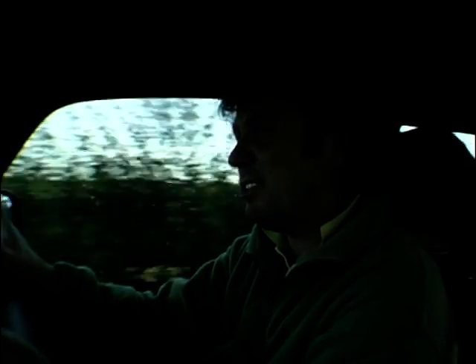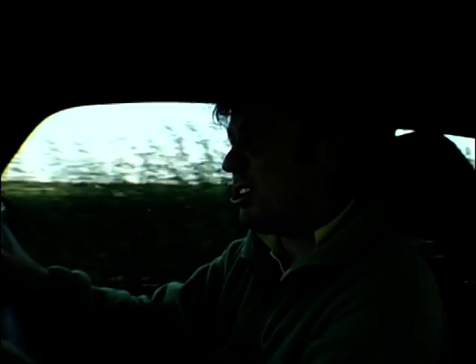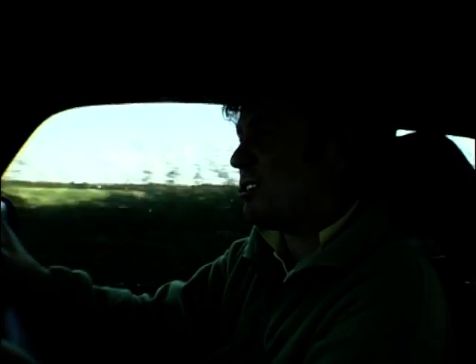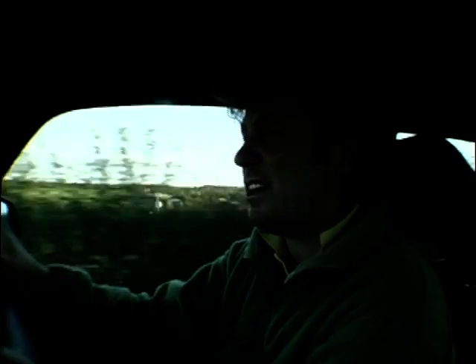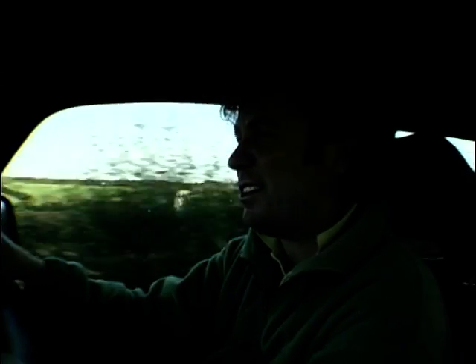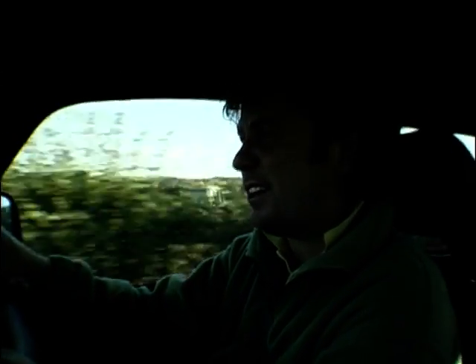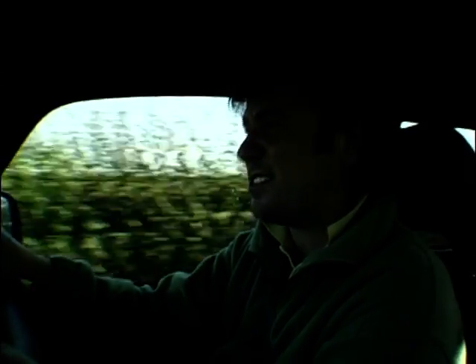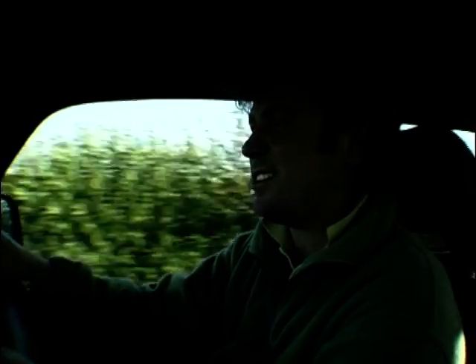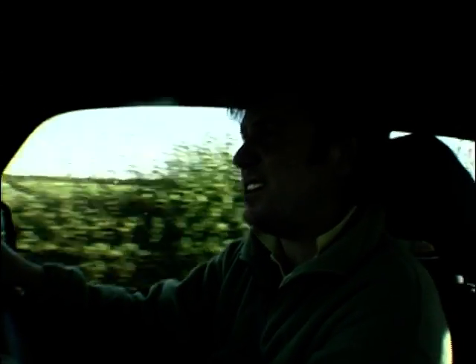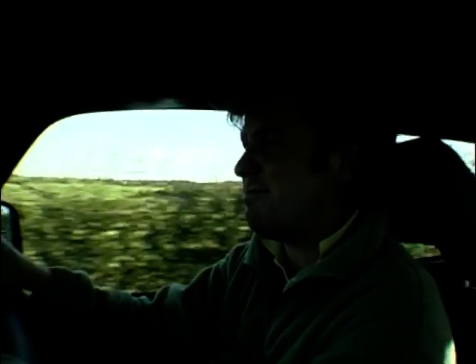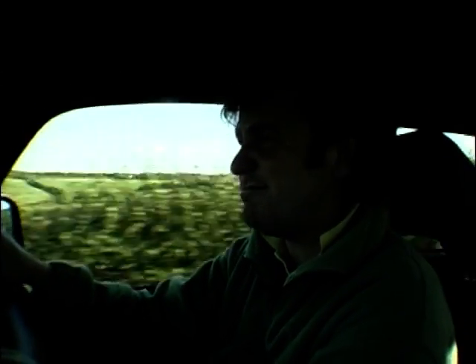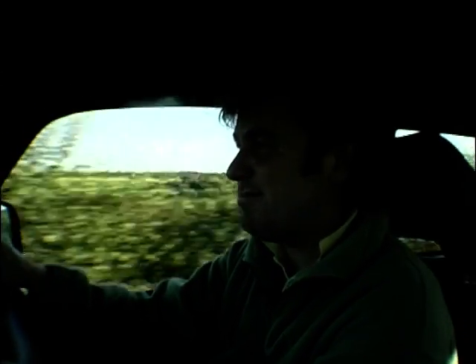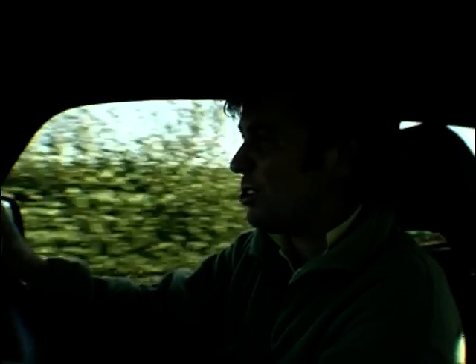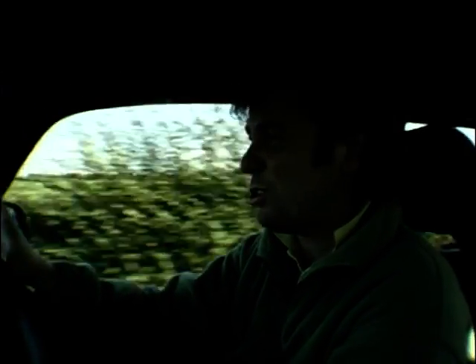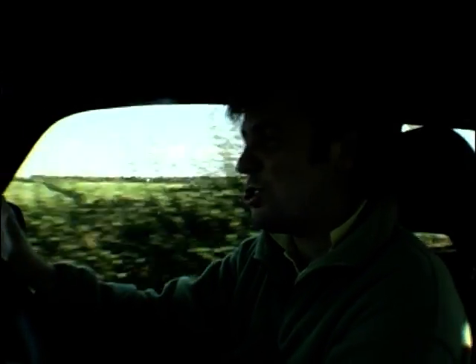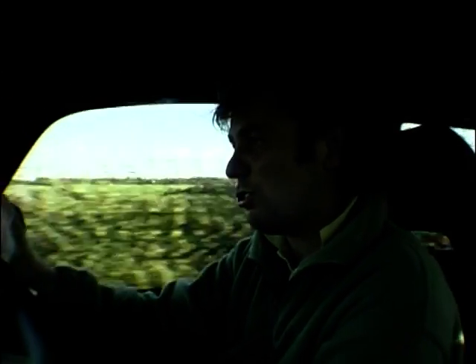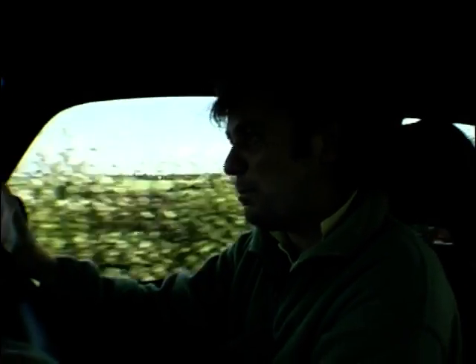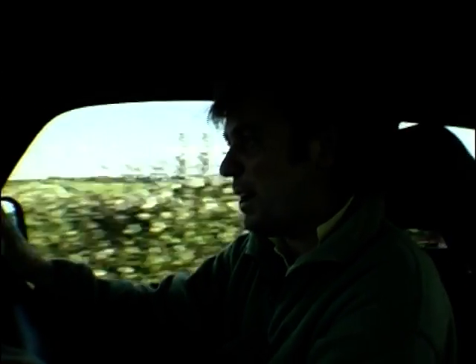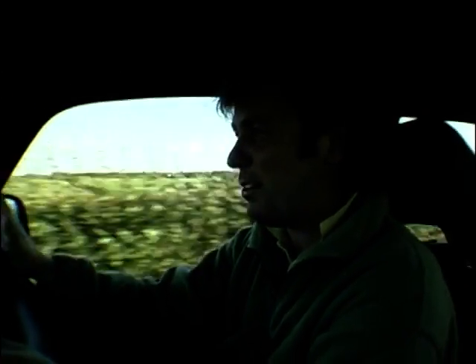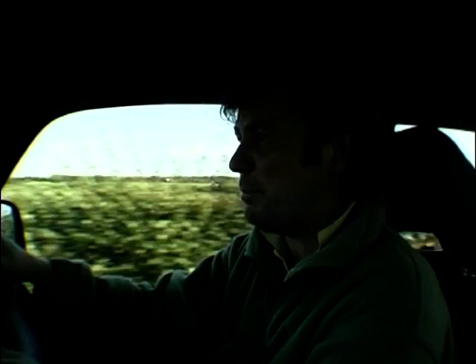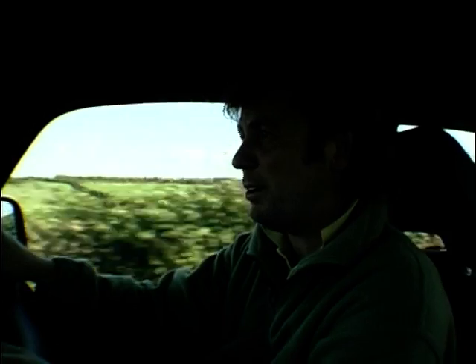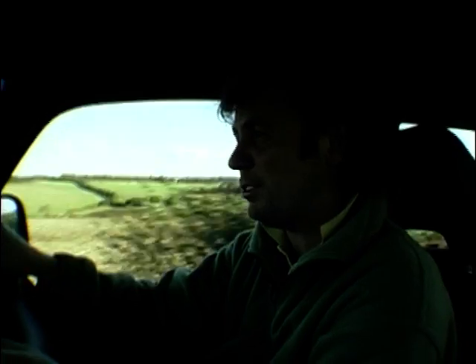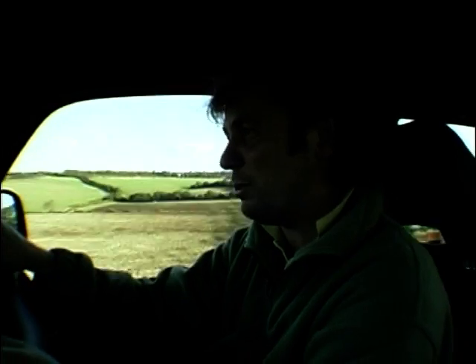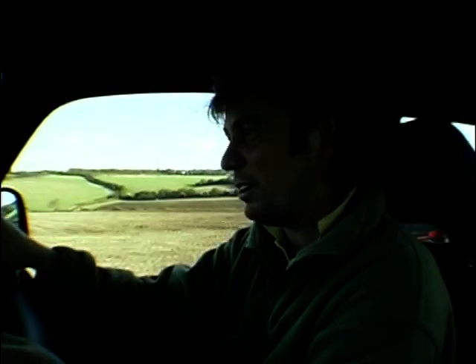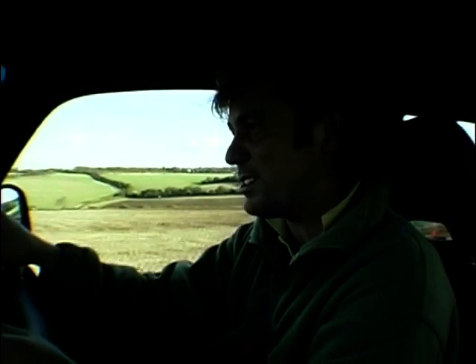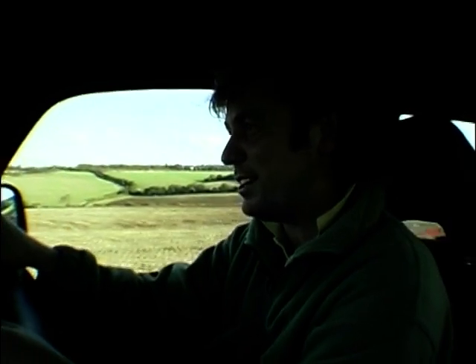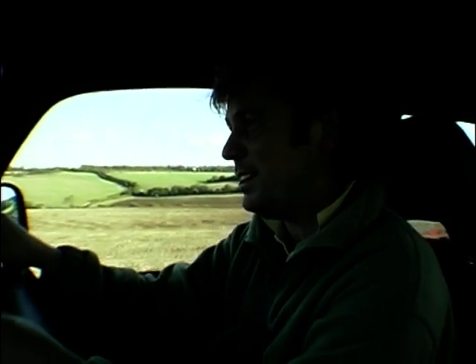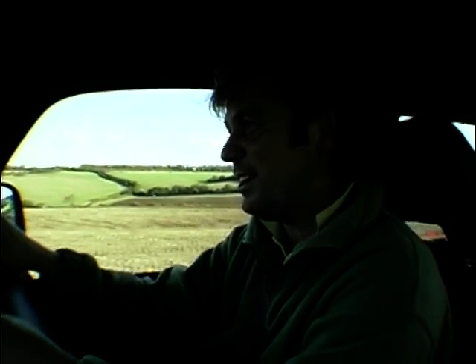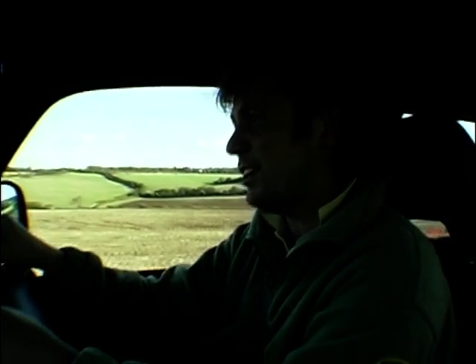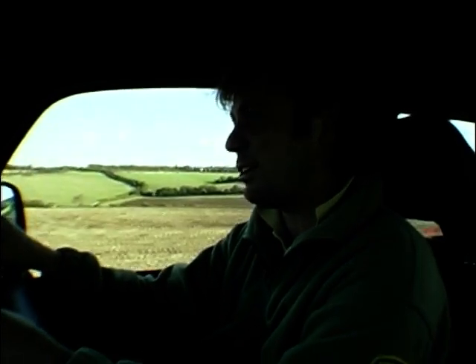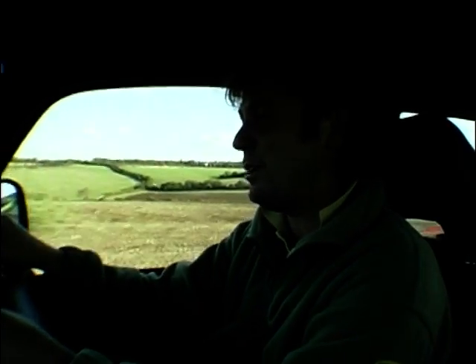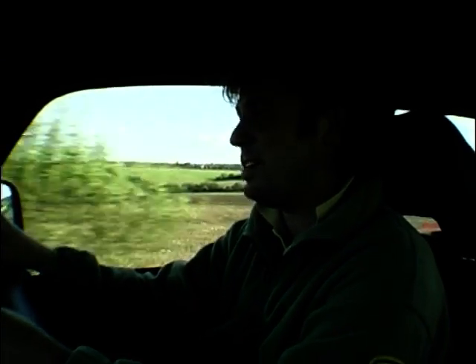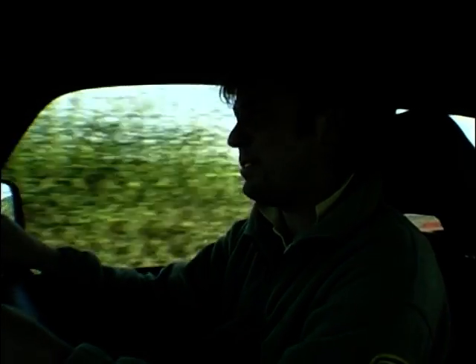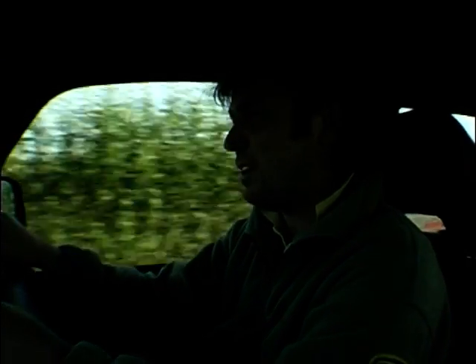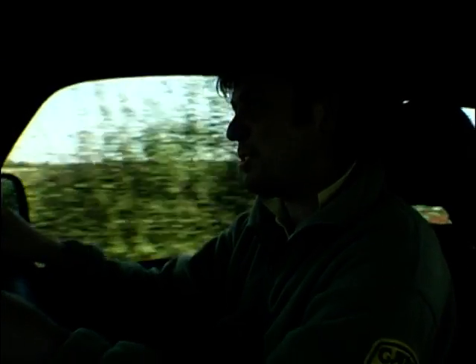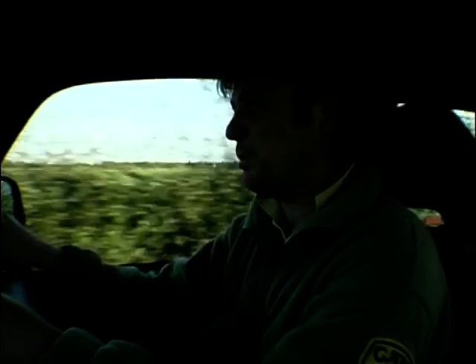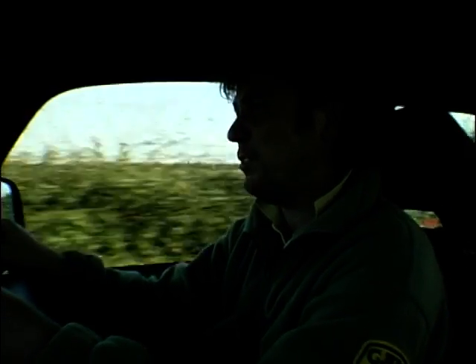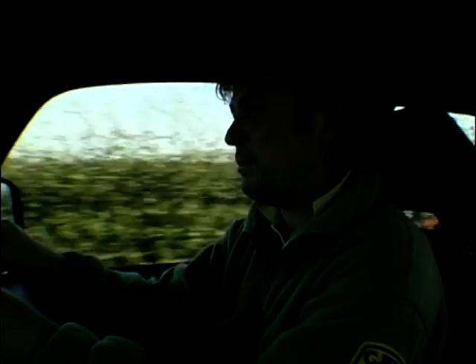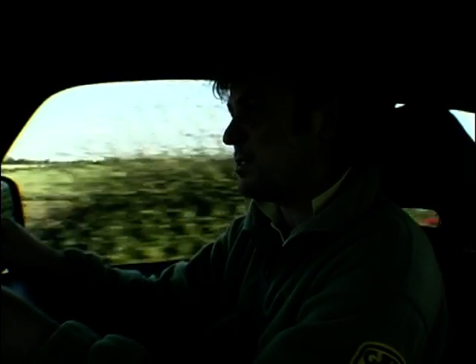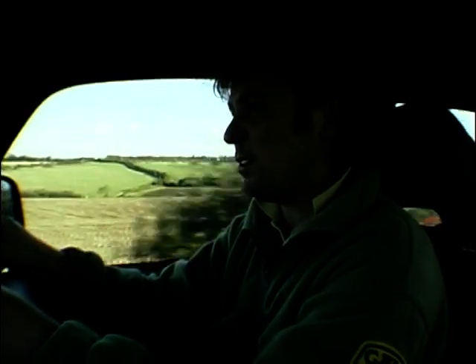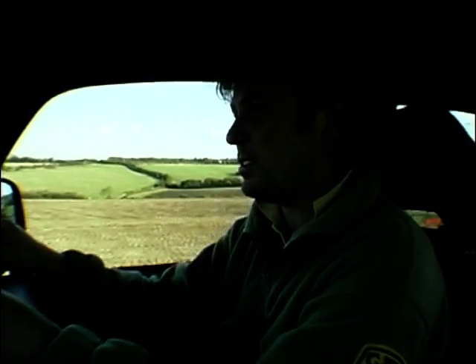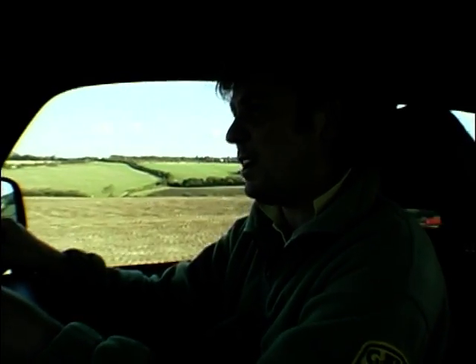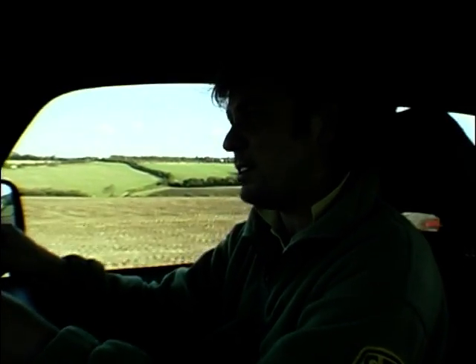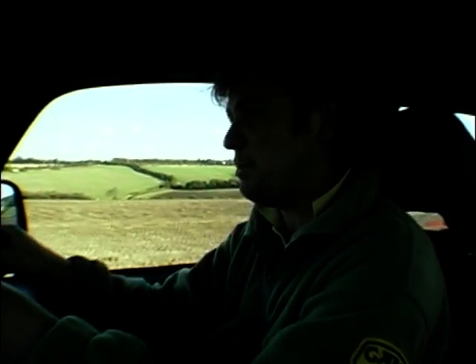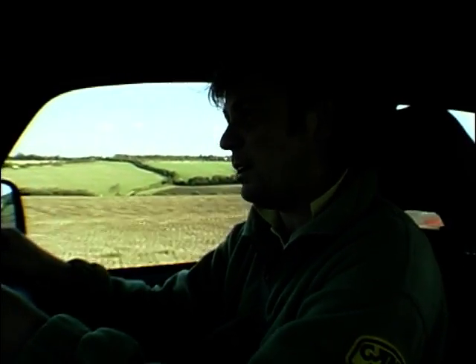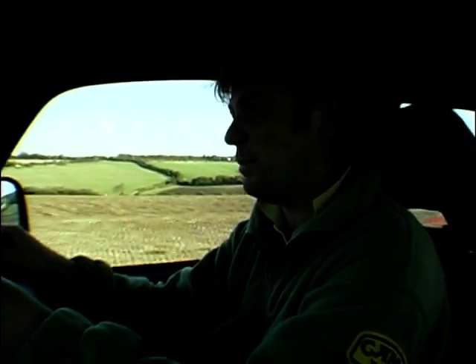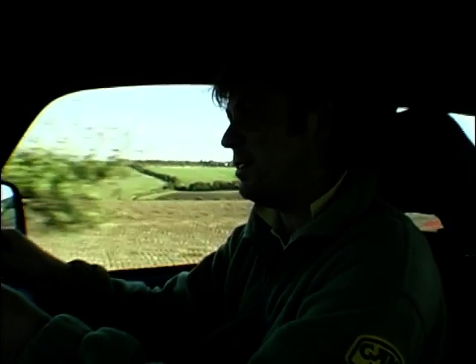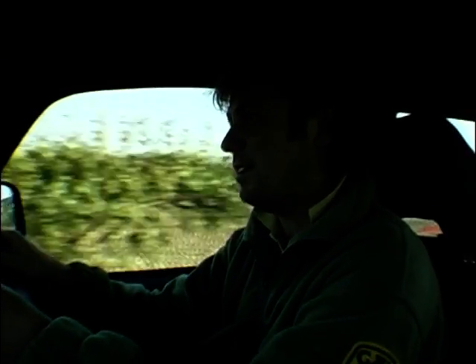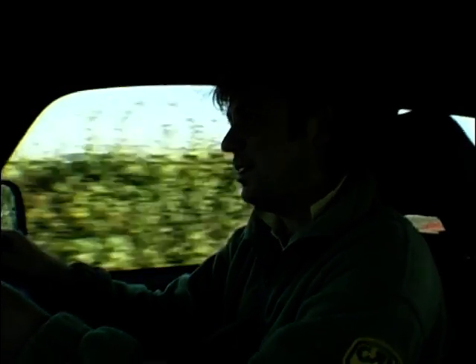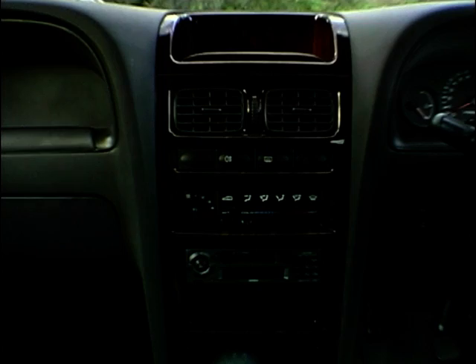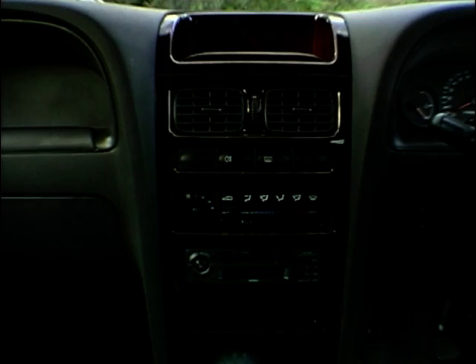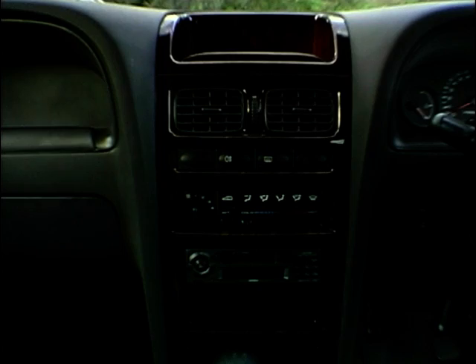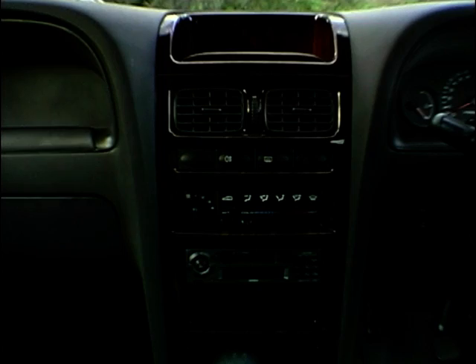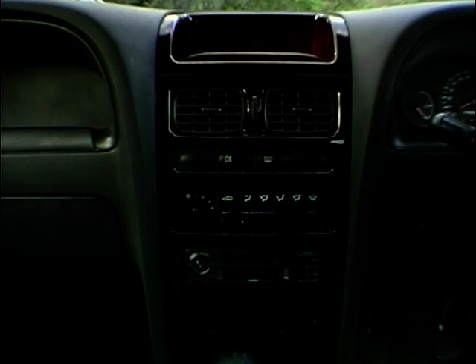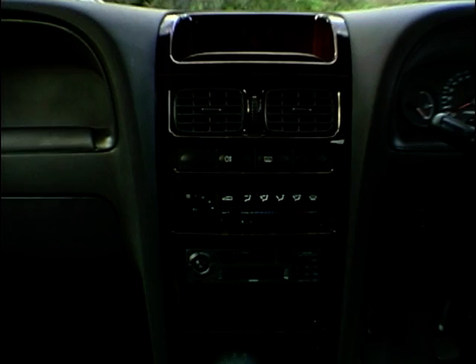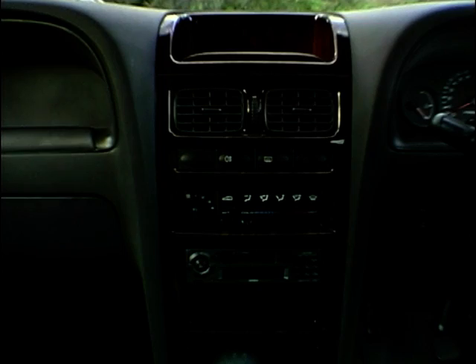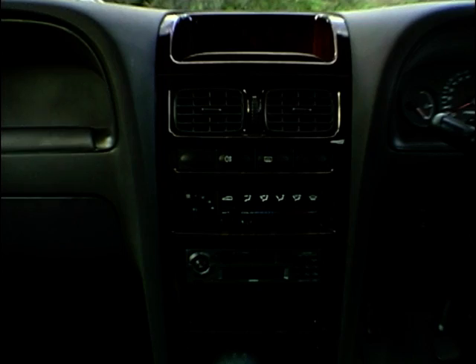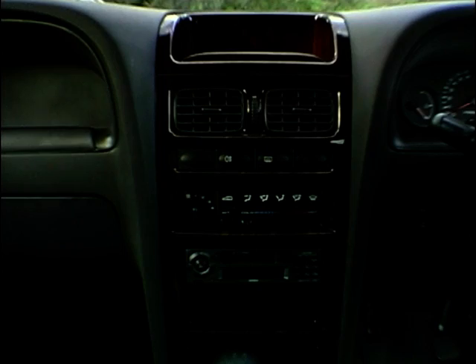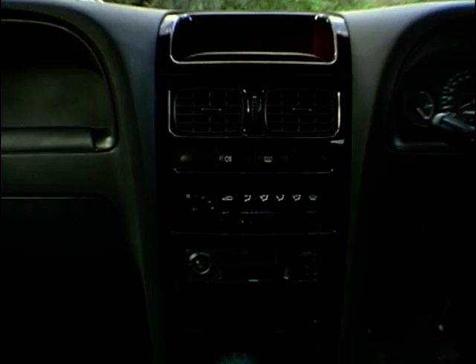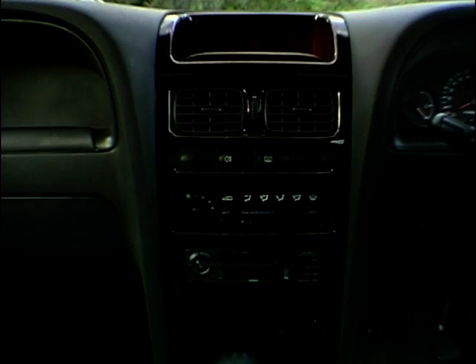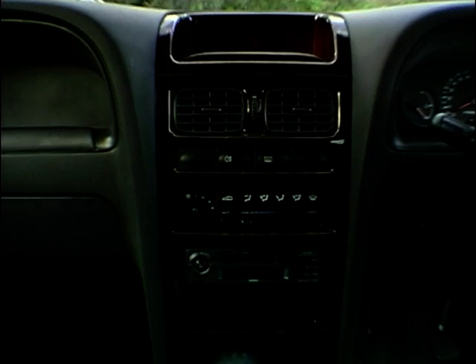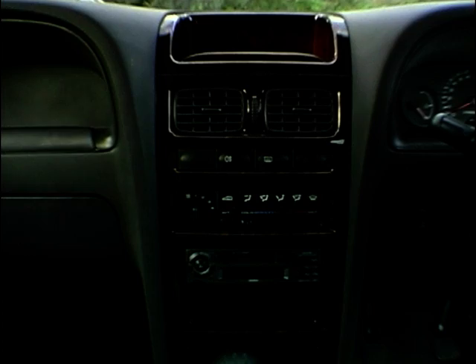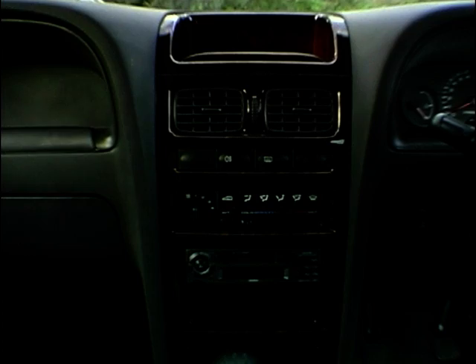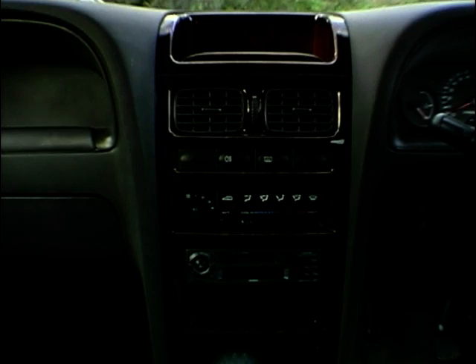Looks great, like I said. Not too sure about the build quality — Koreans have yet to prove themselves in that department — and I don't like this interior.